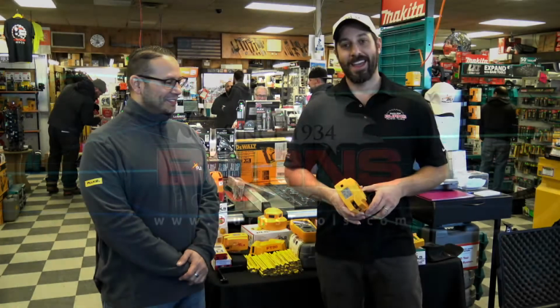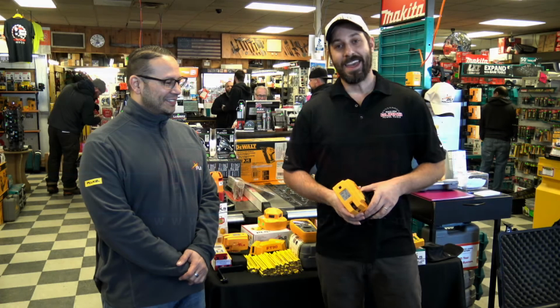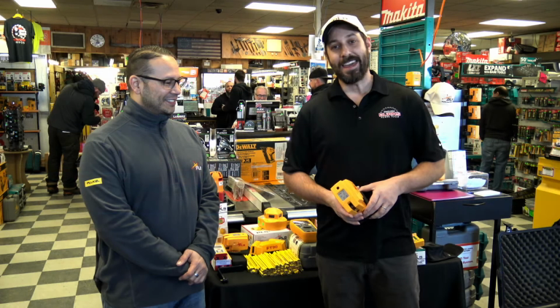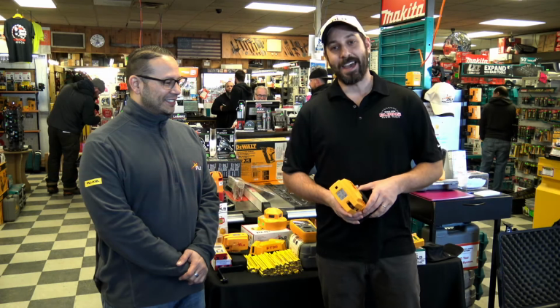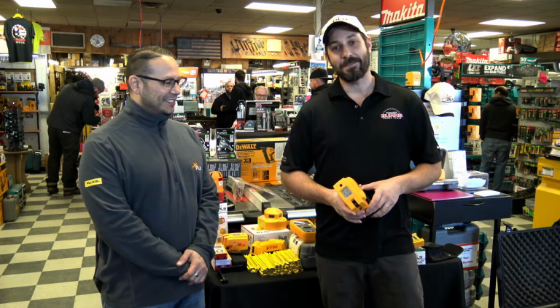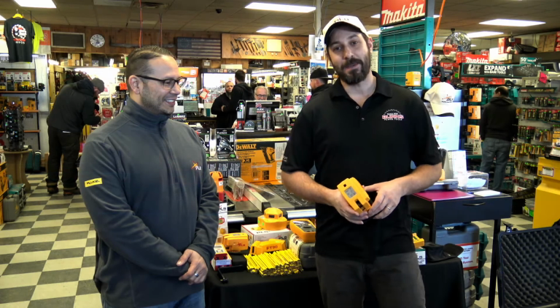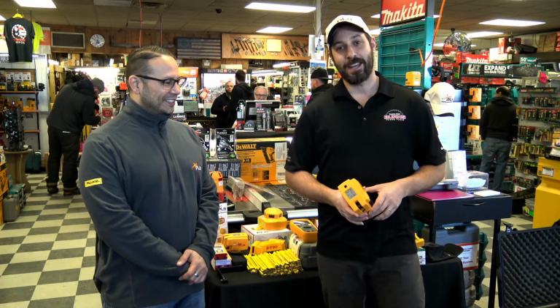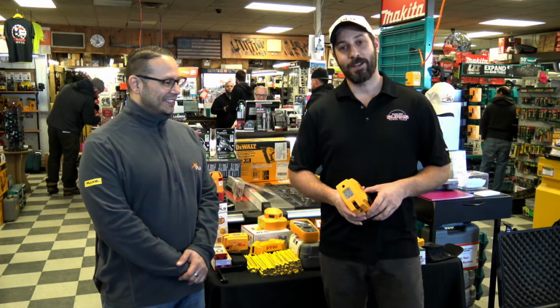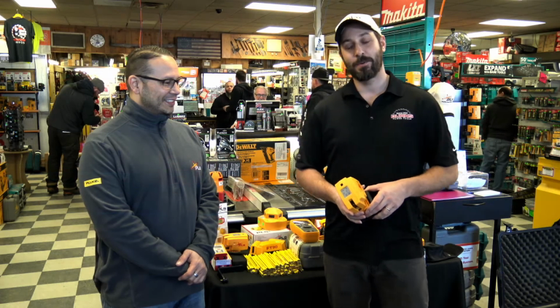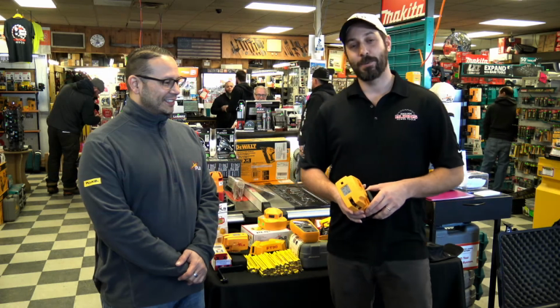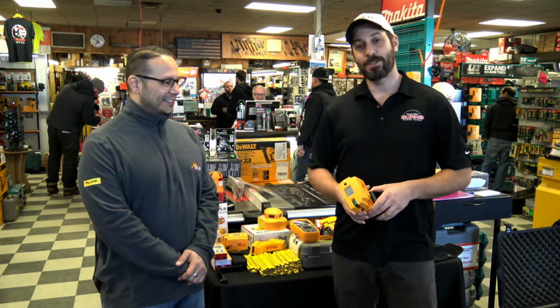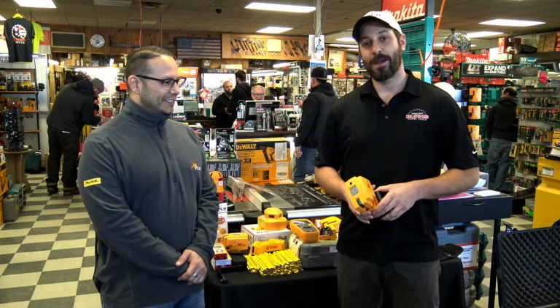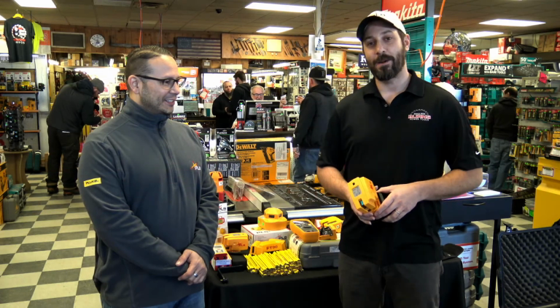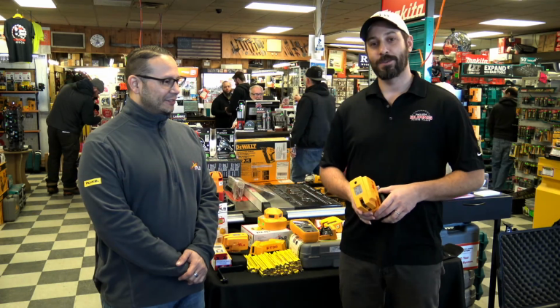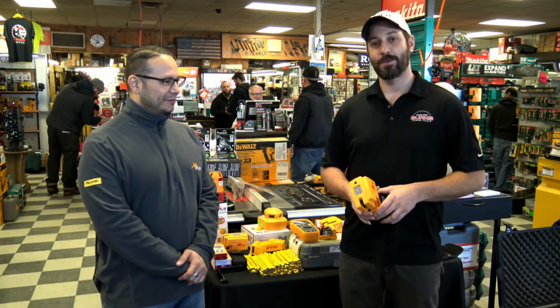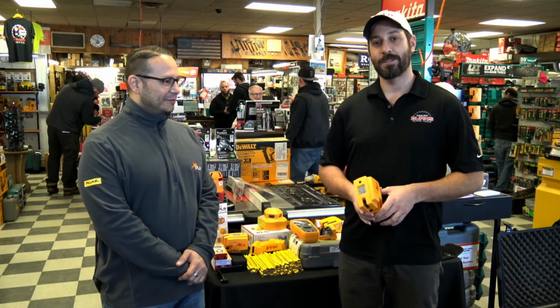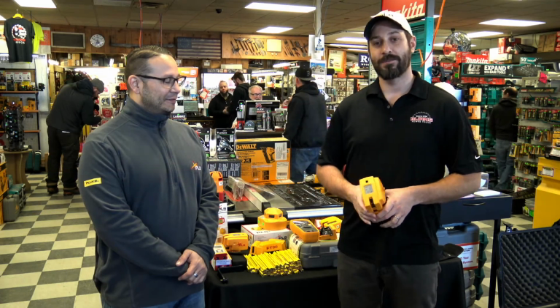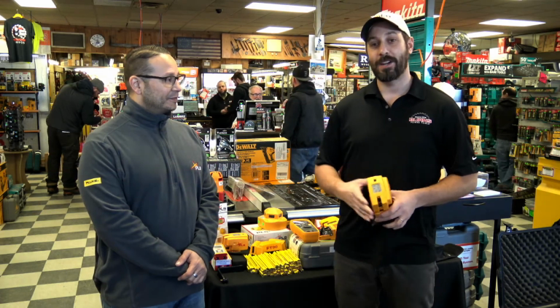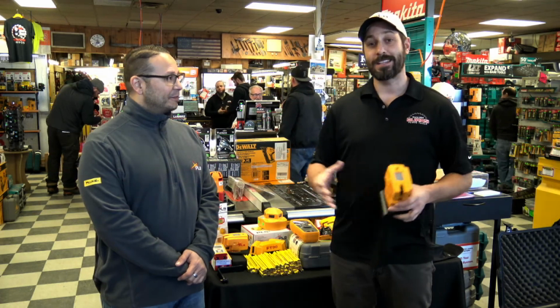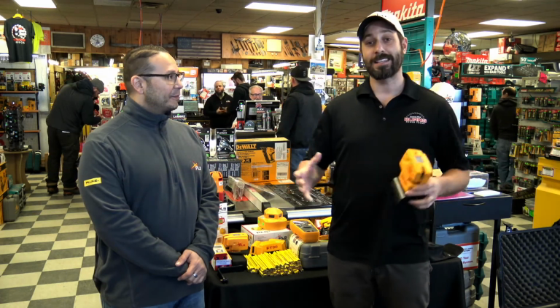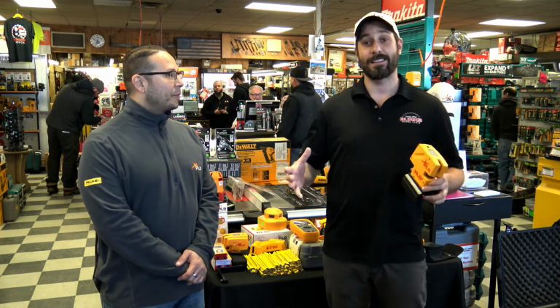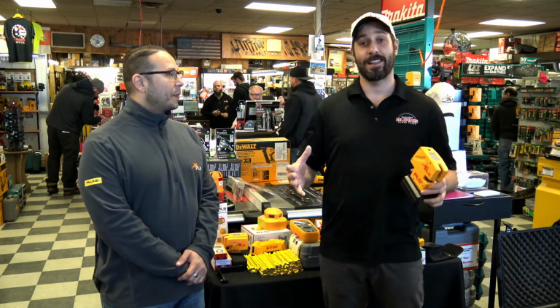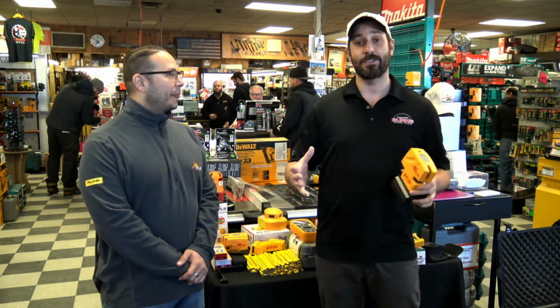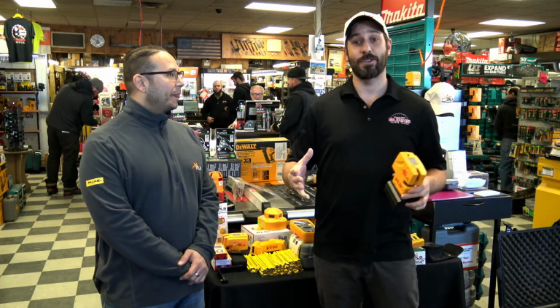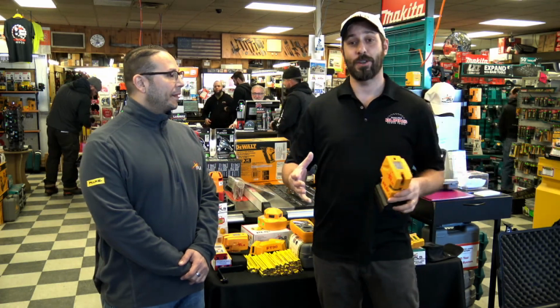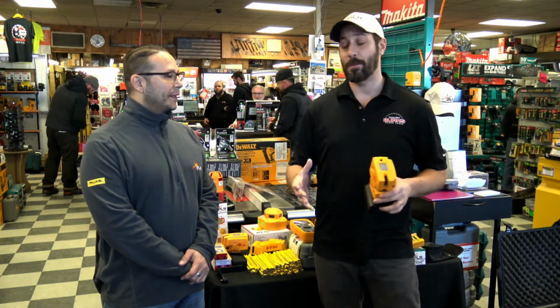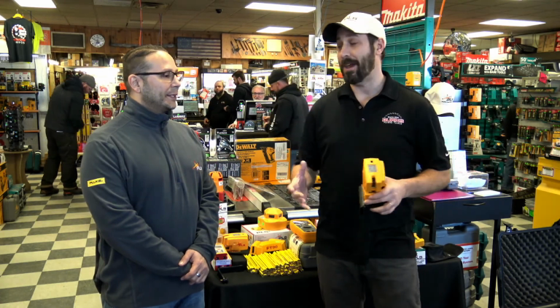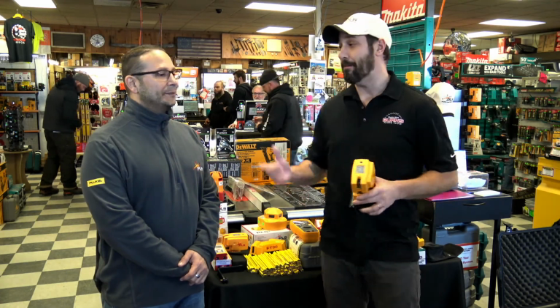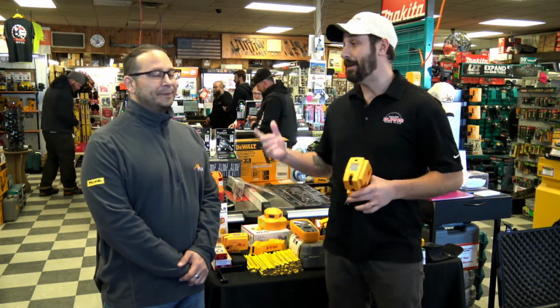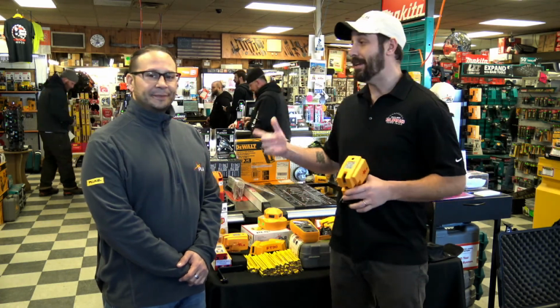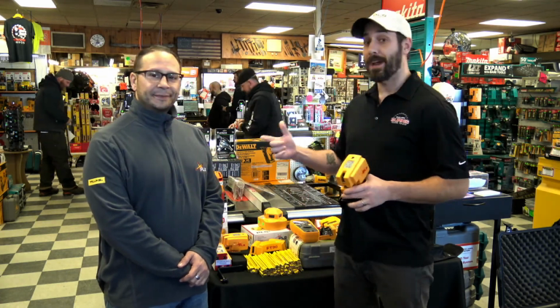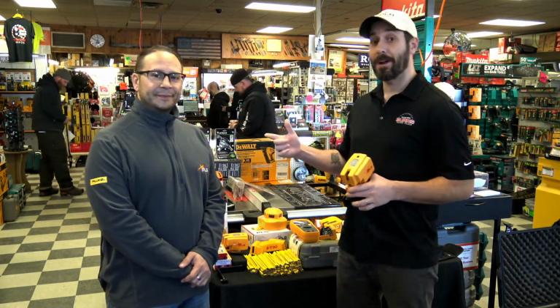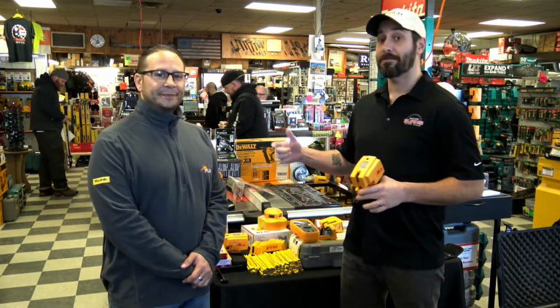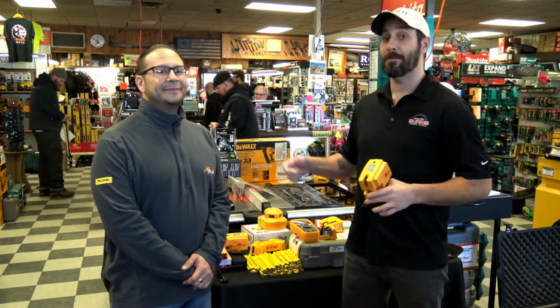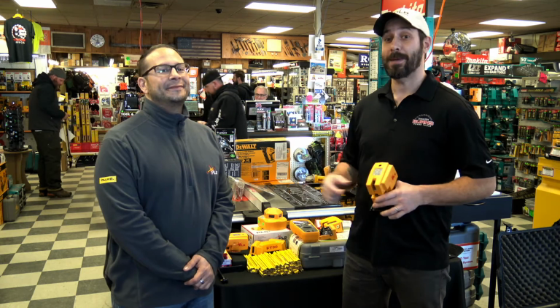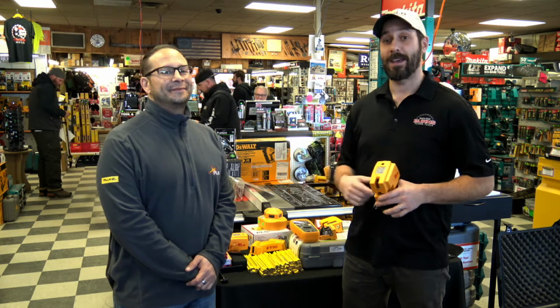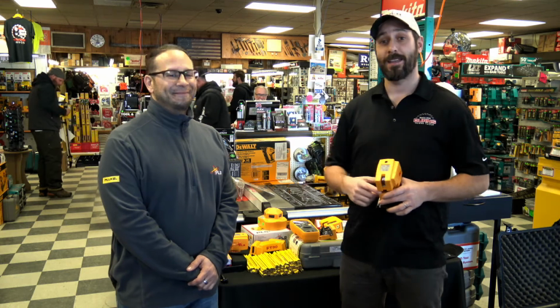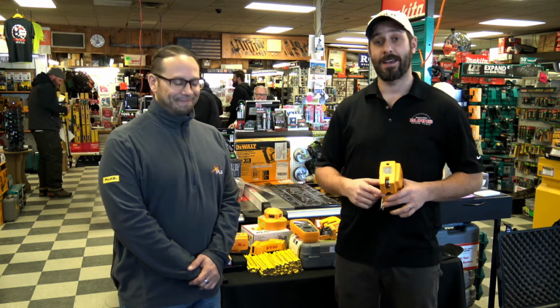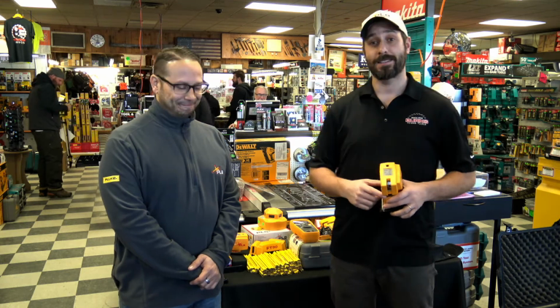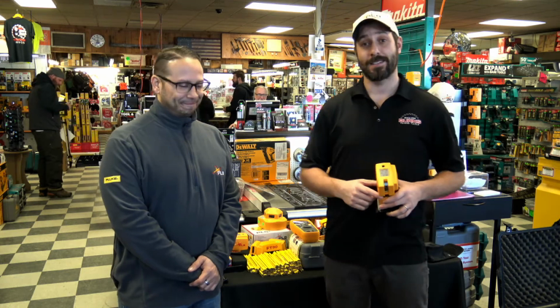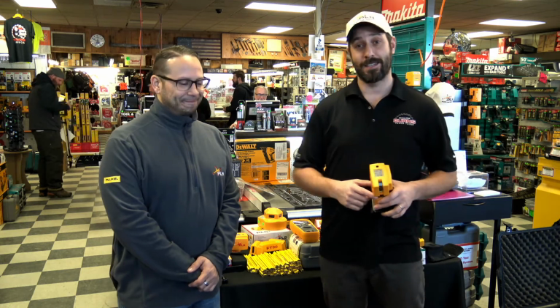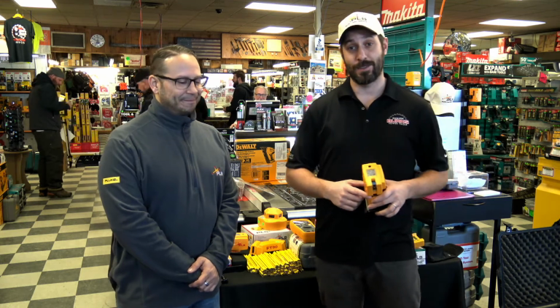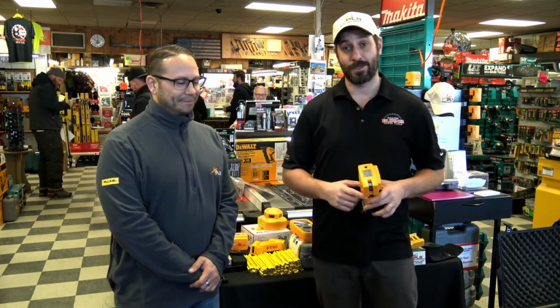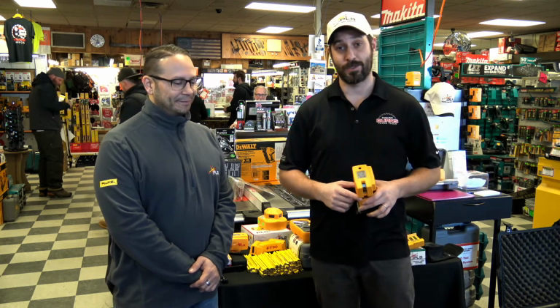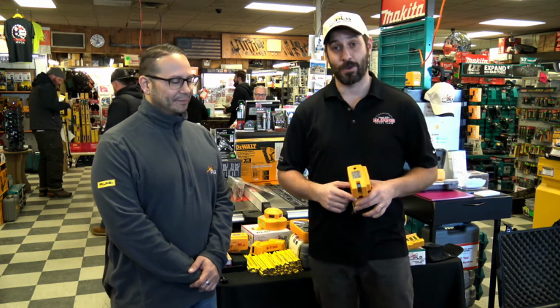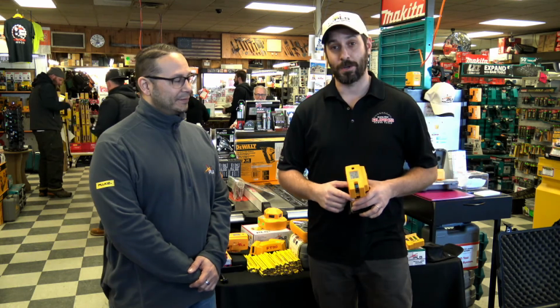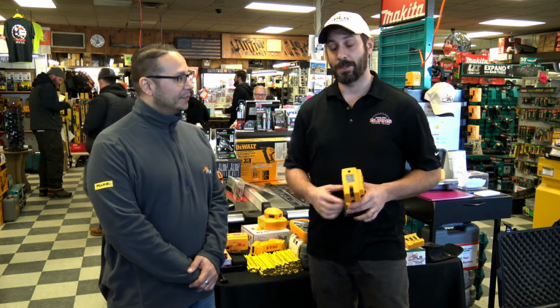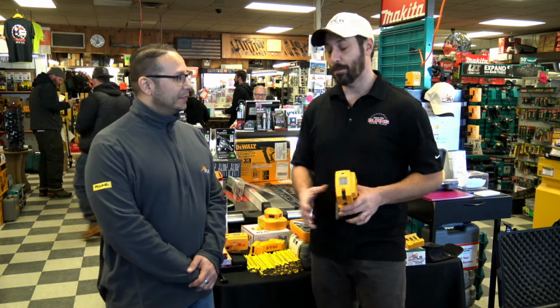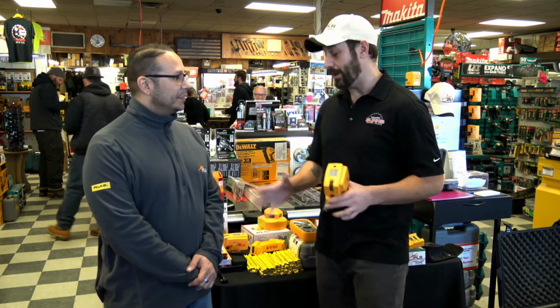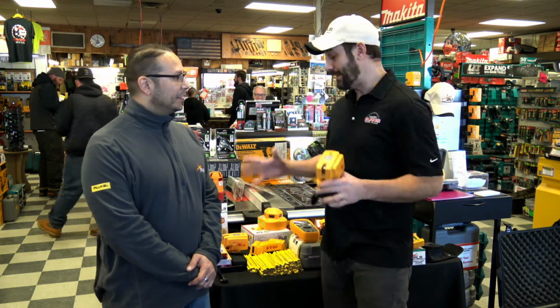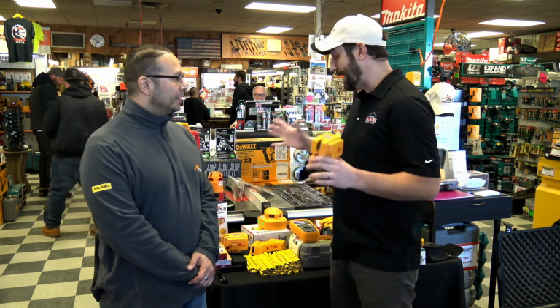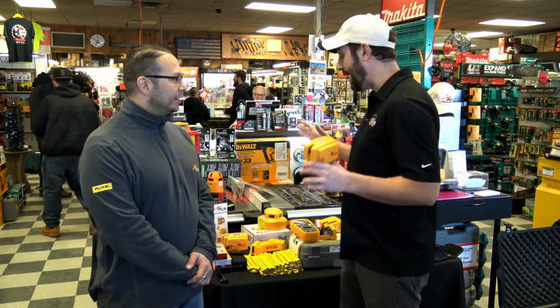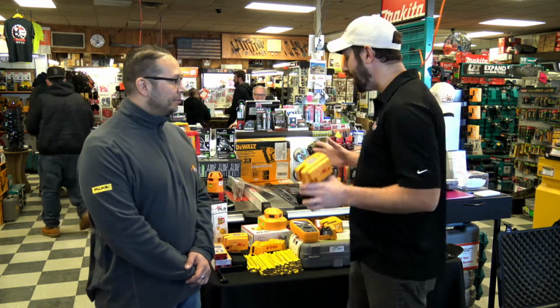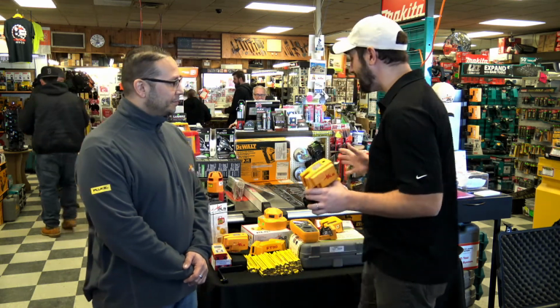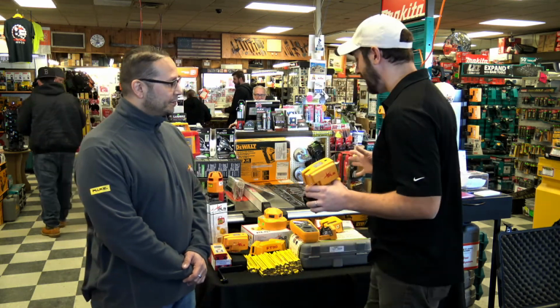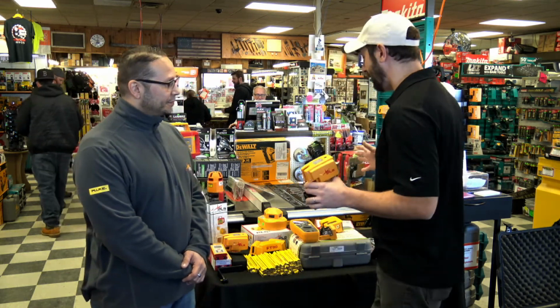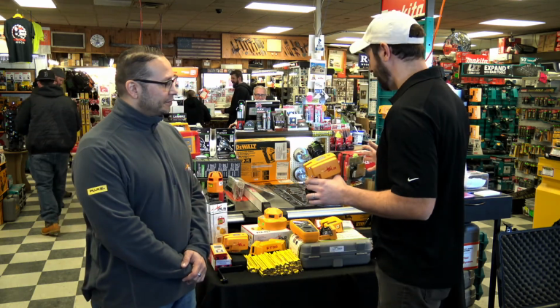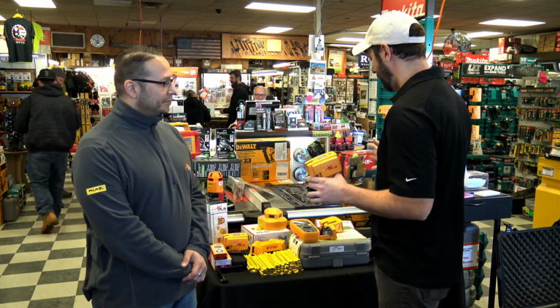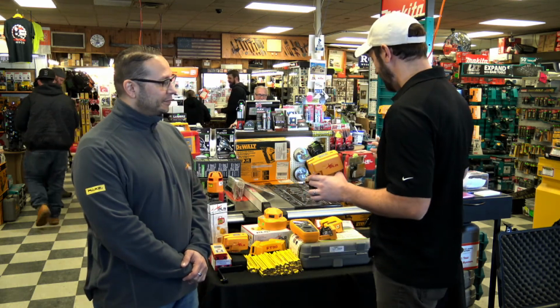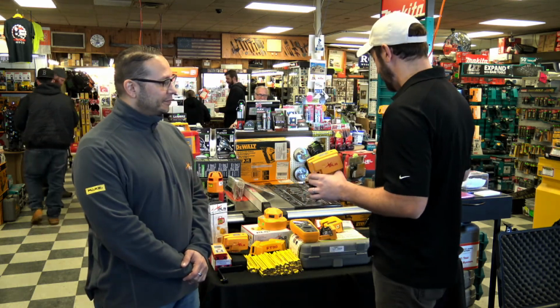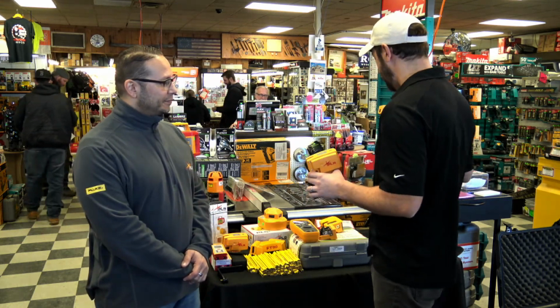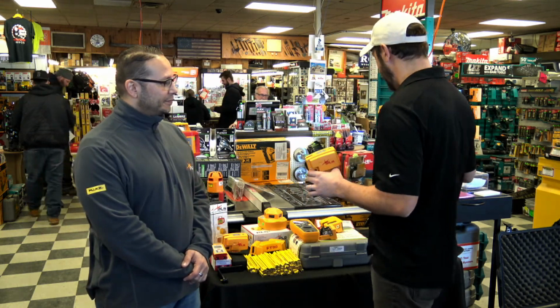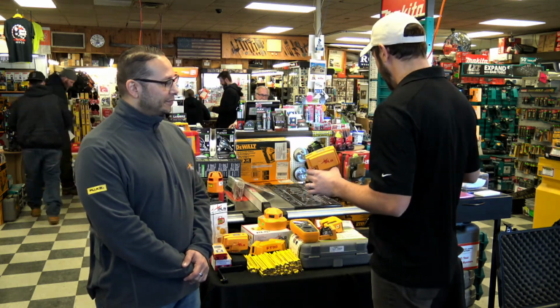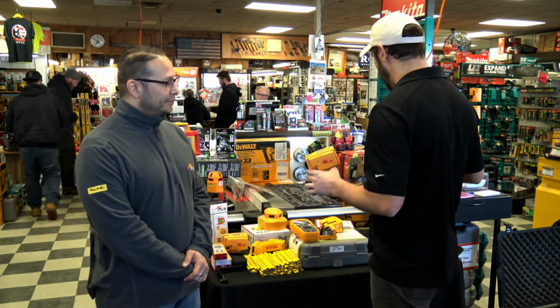Hey guys, Matt here with Burns Power Tools. I'm very excited to let you know that we have Pierre from PLS in the store. He brought a ton of stuff for us to check out.